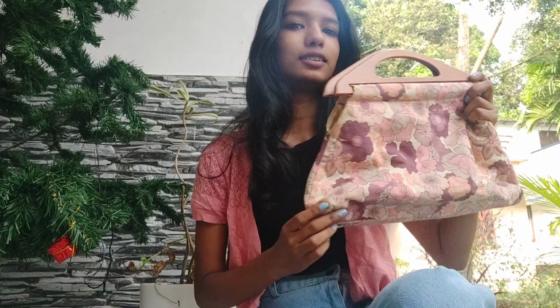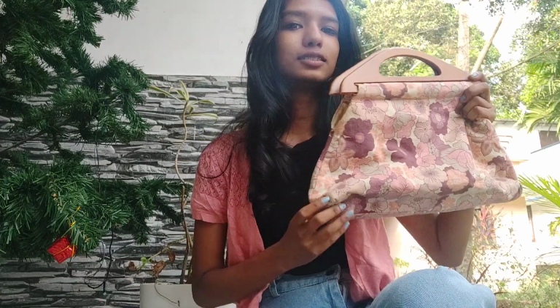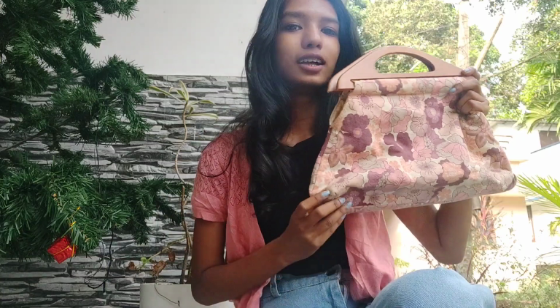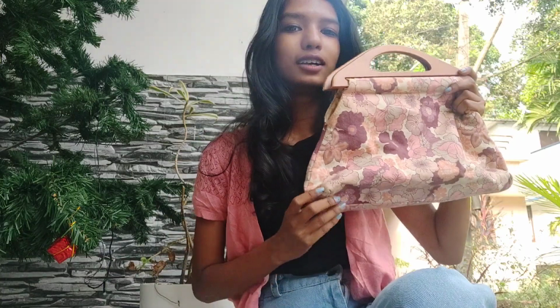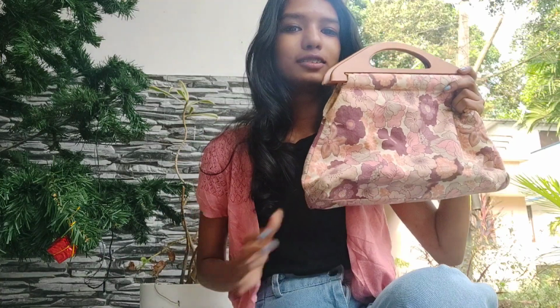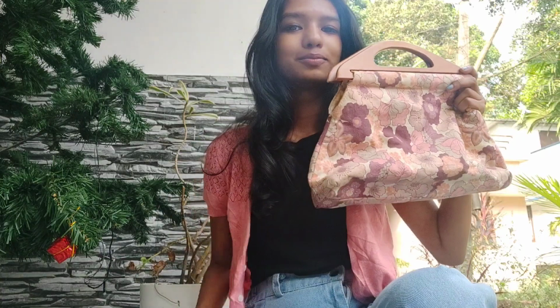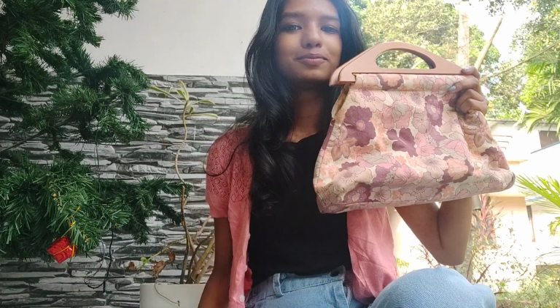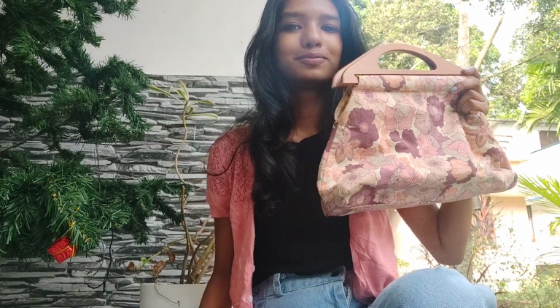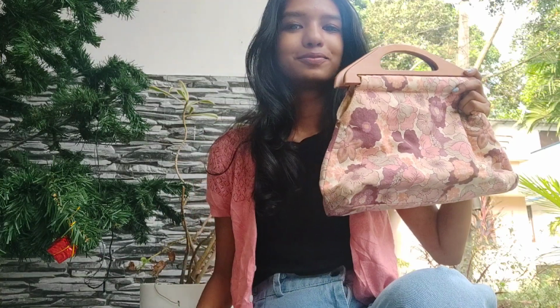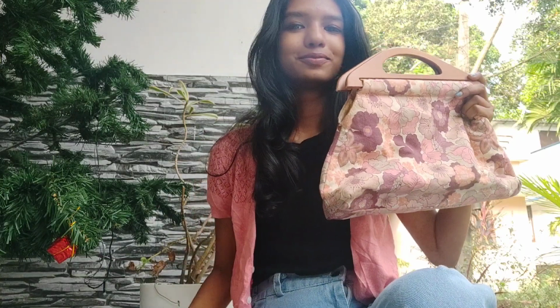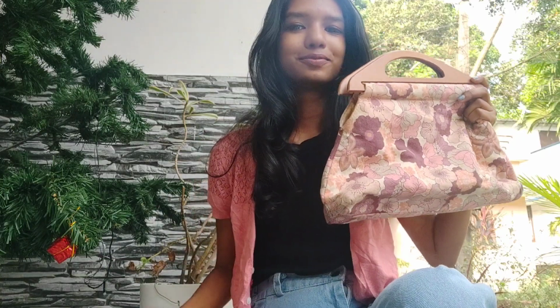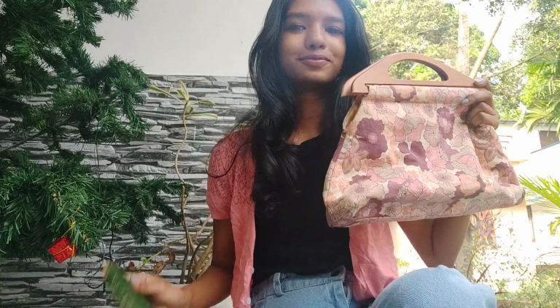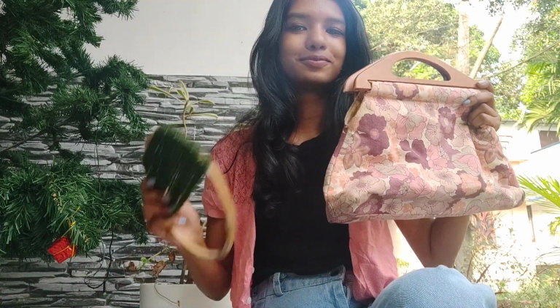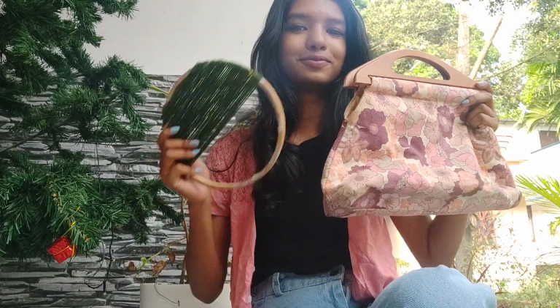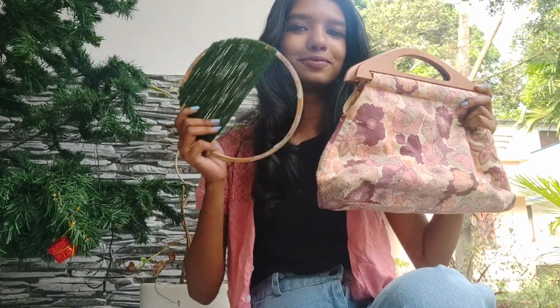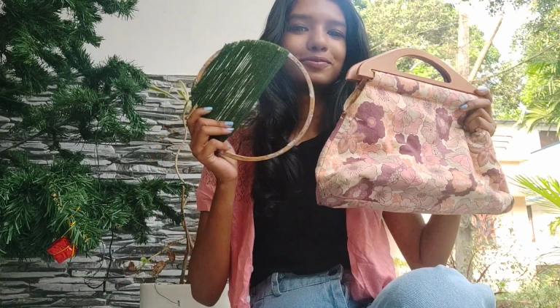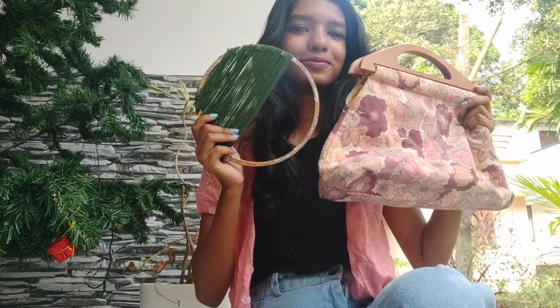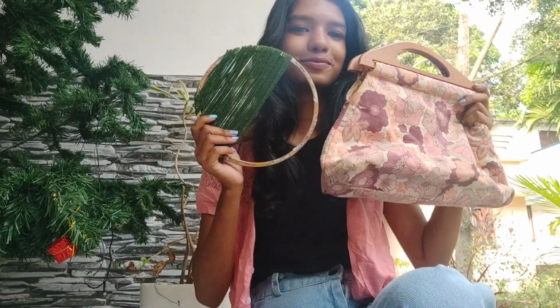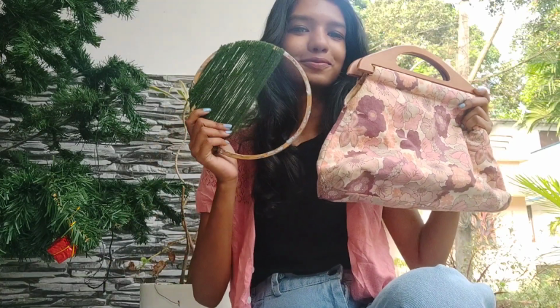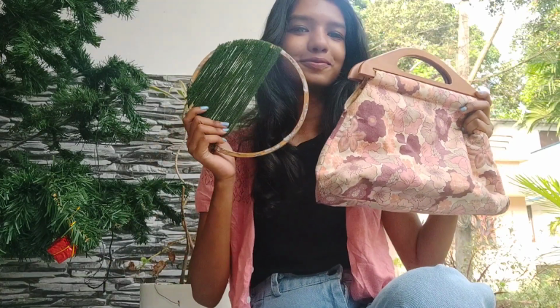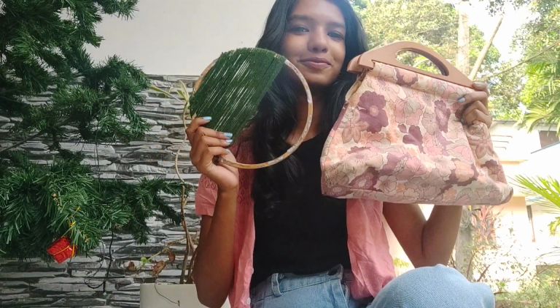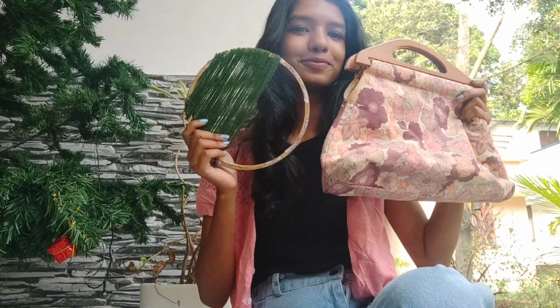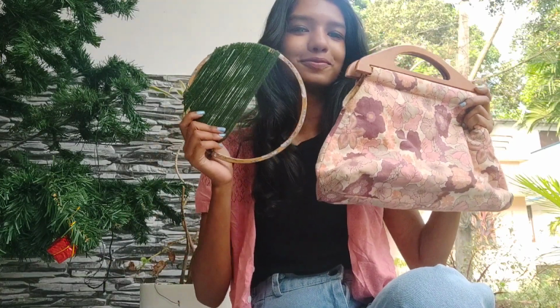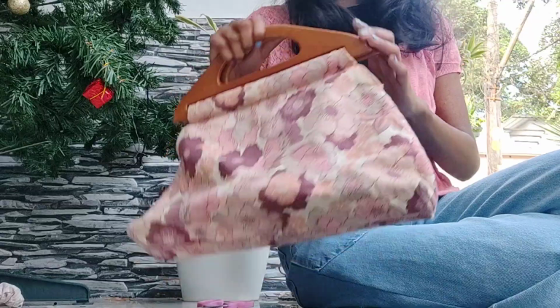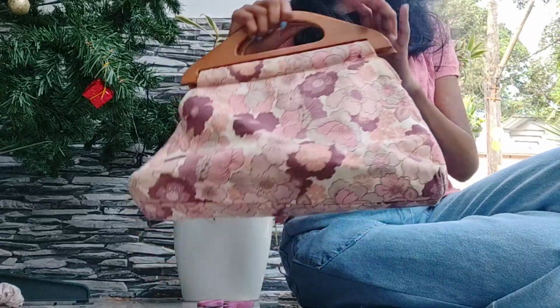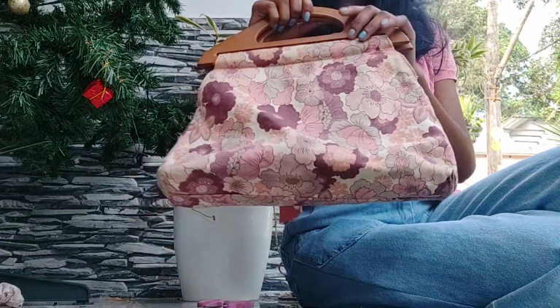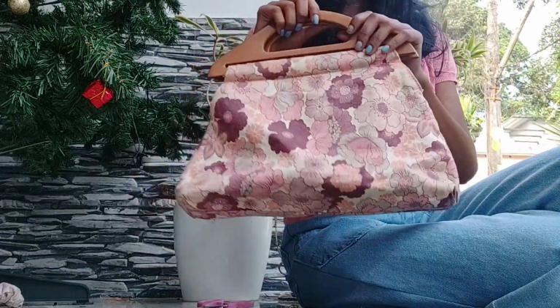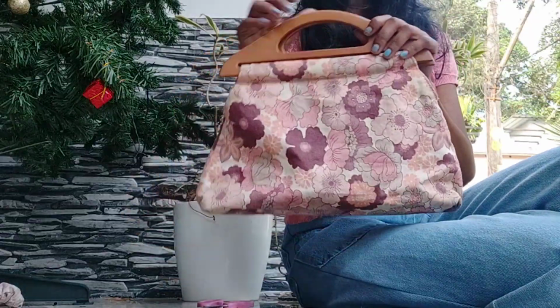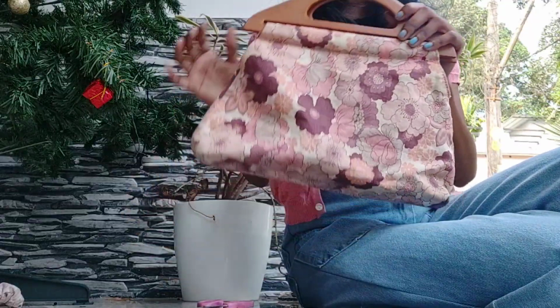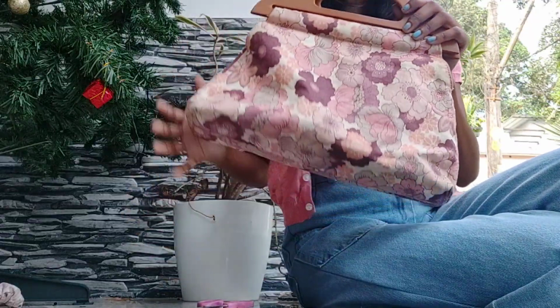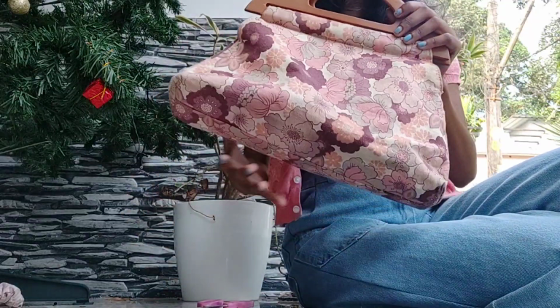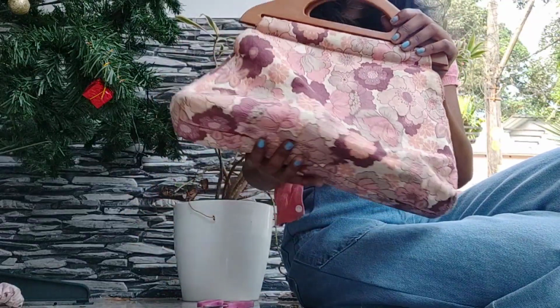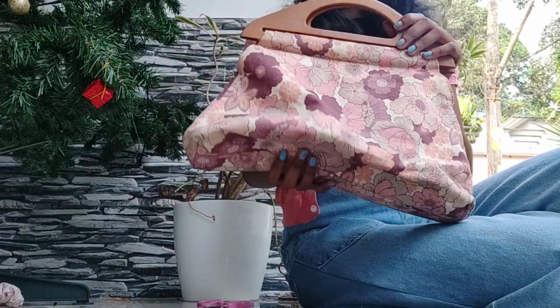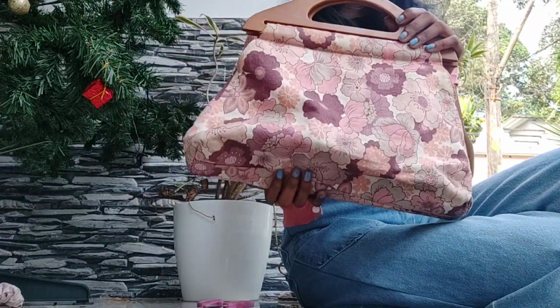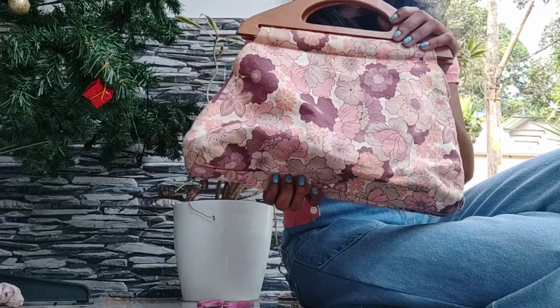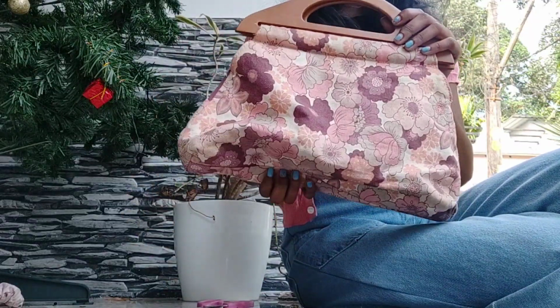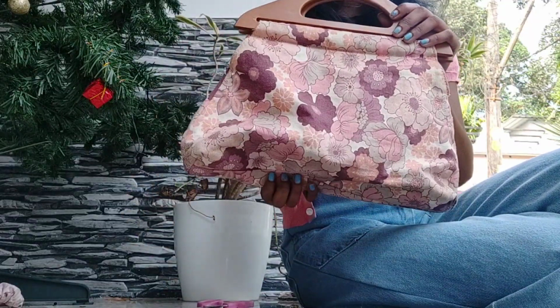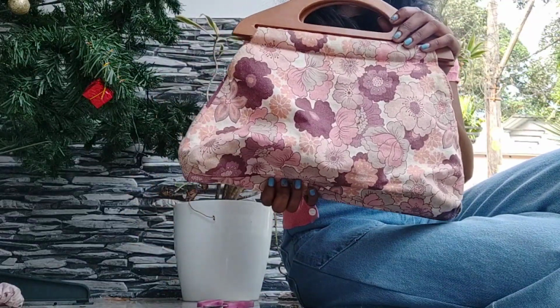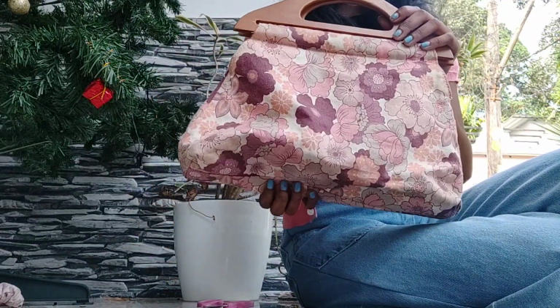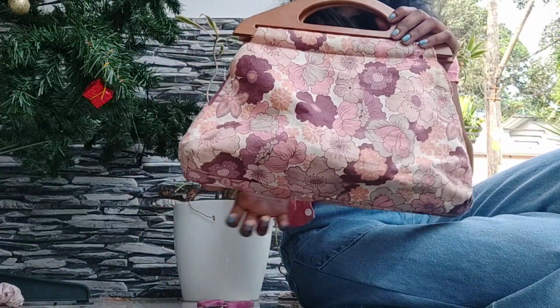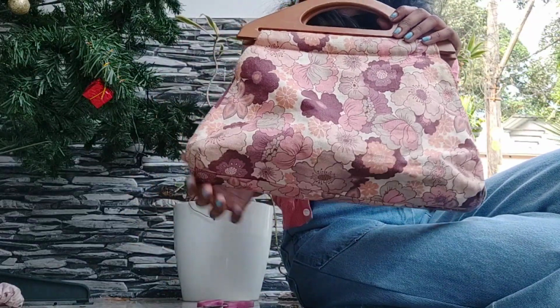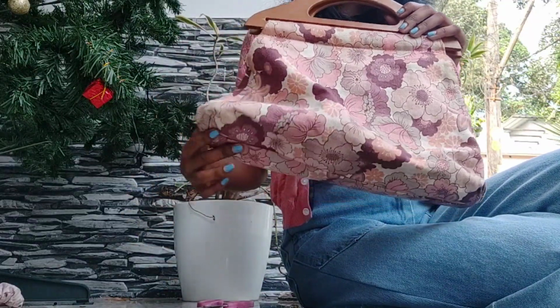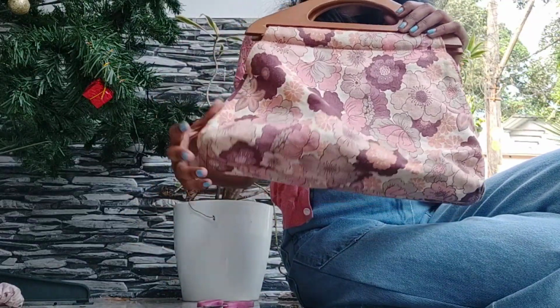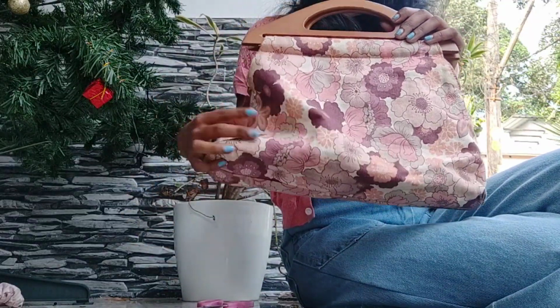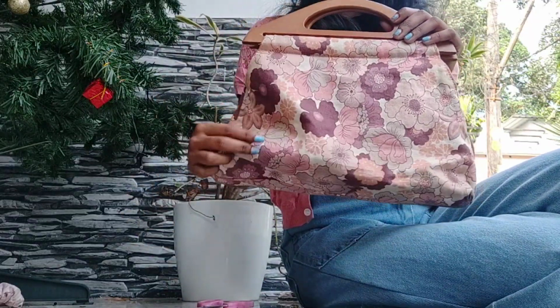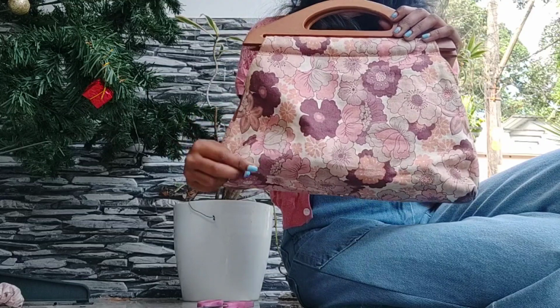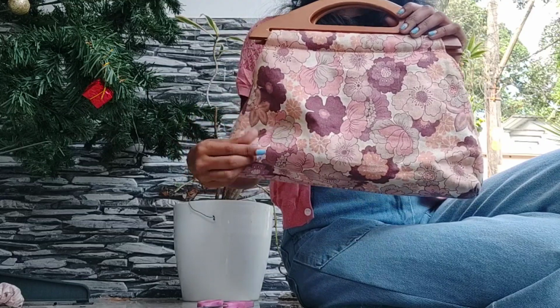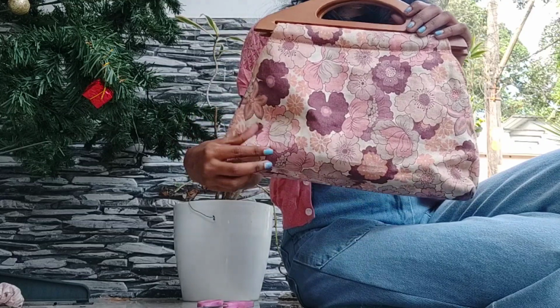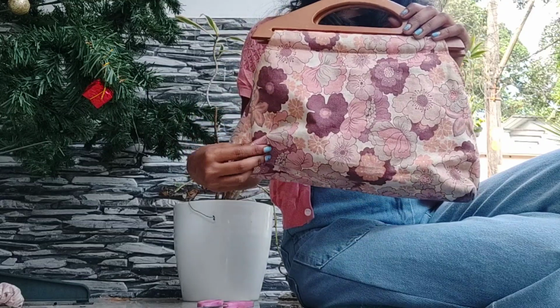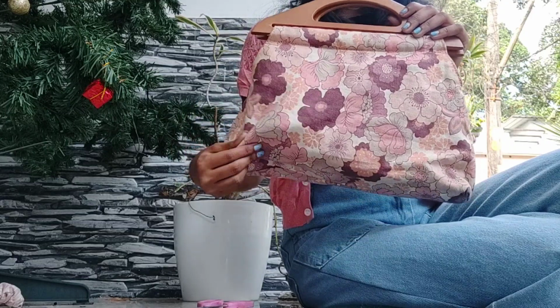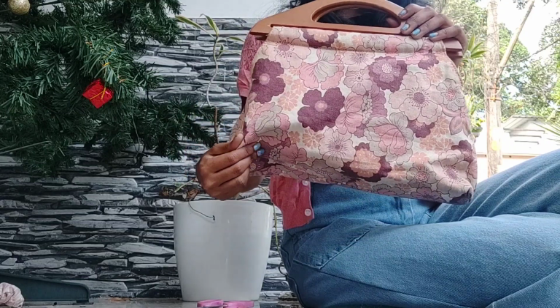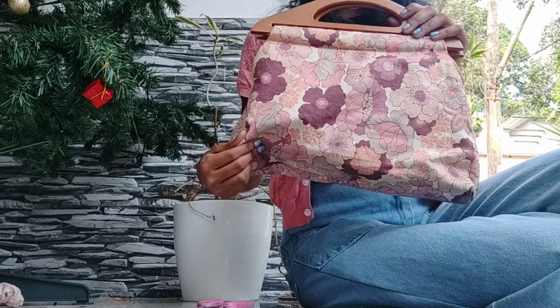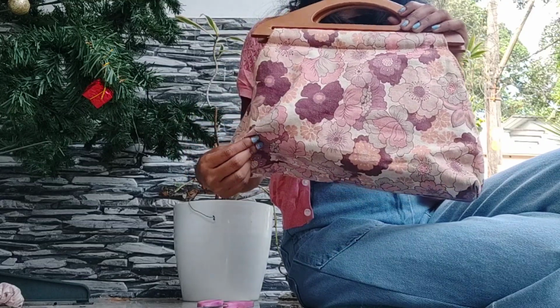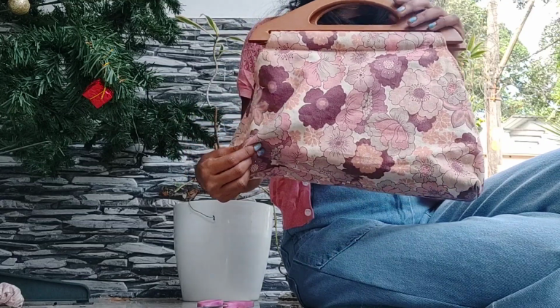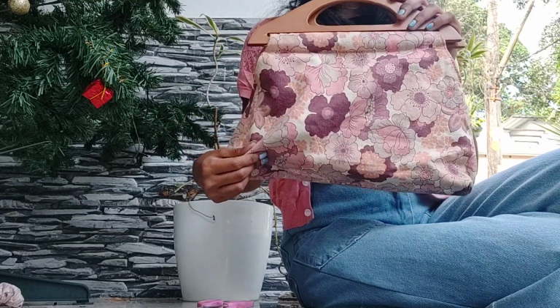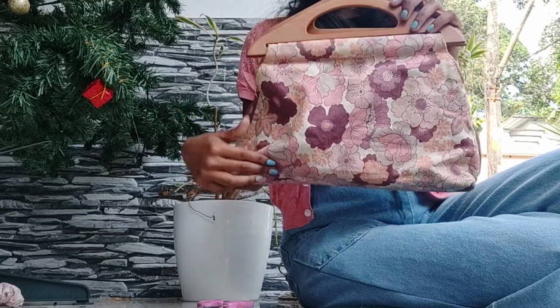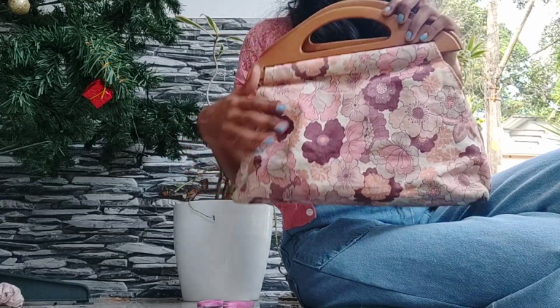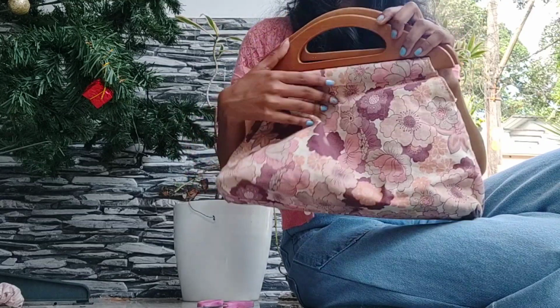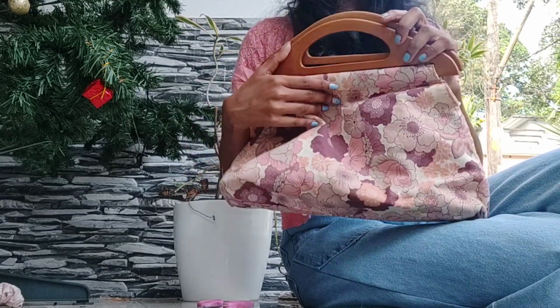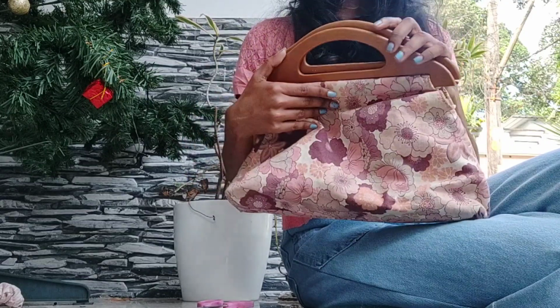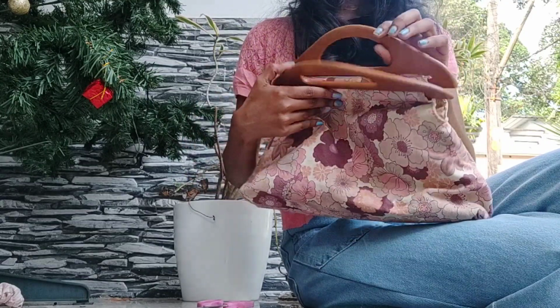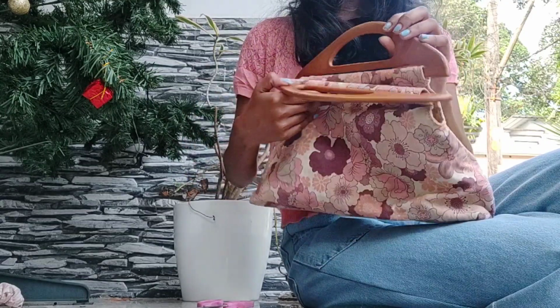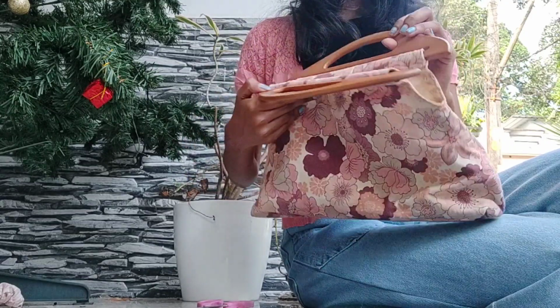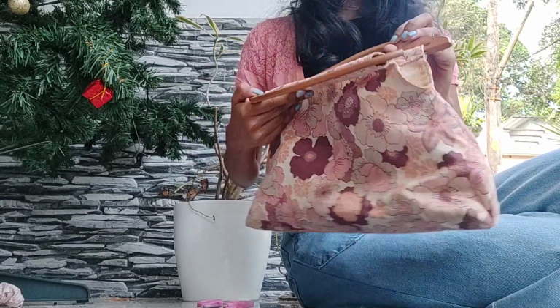Hi everyone, welcome back! My bag is in my hand. I have made a gold decor and a small wall hang.